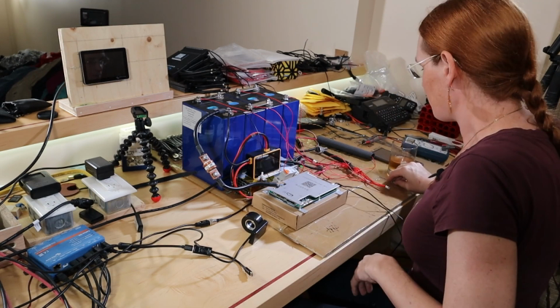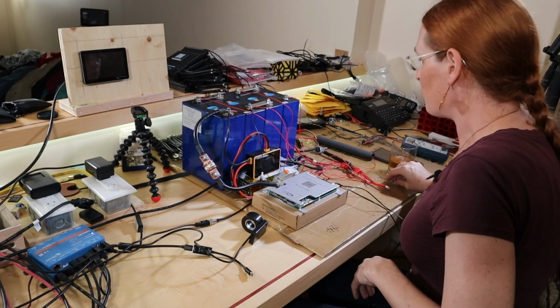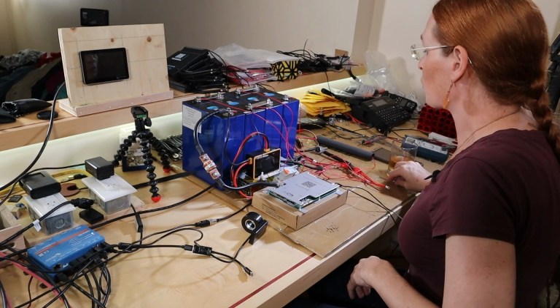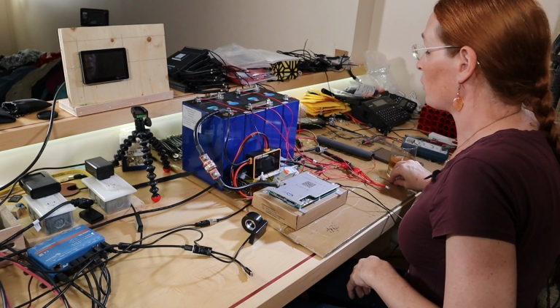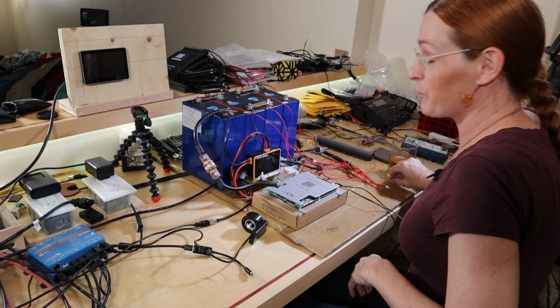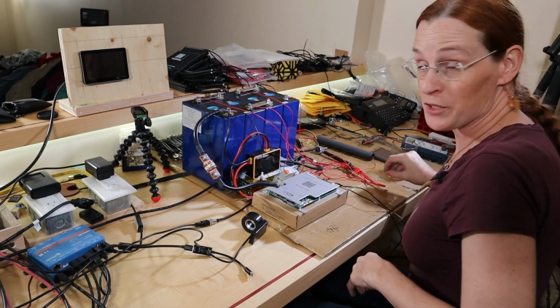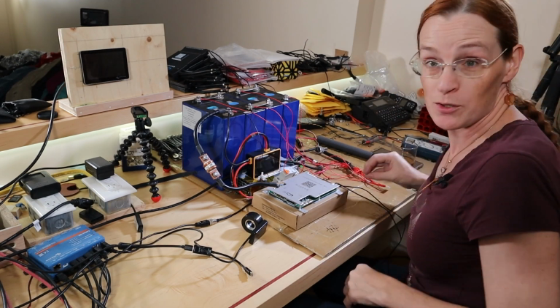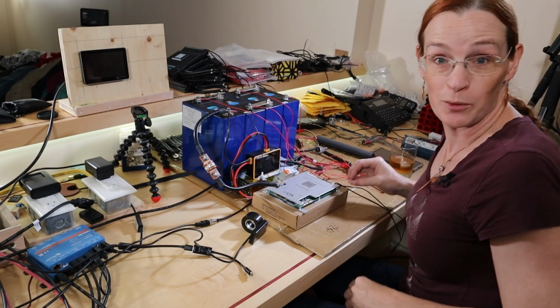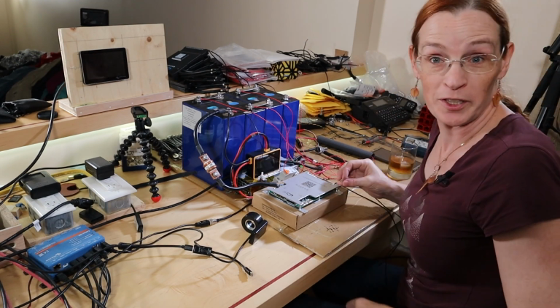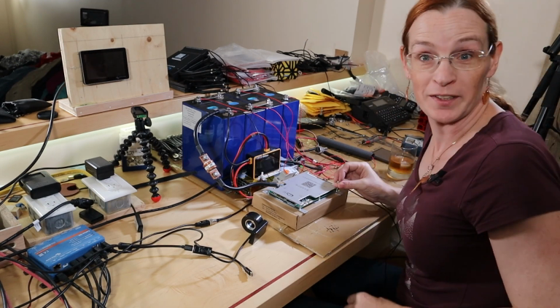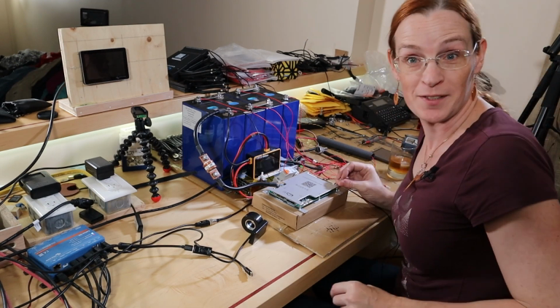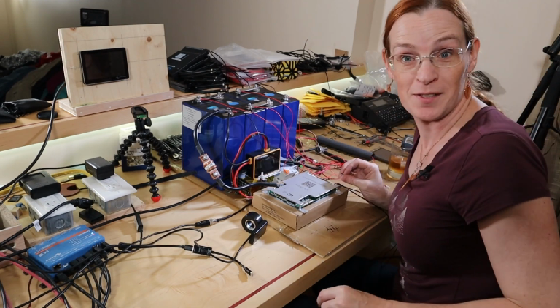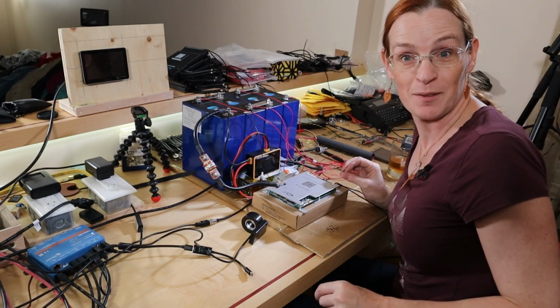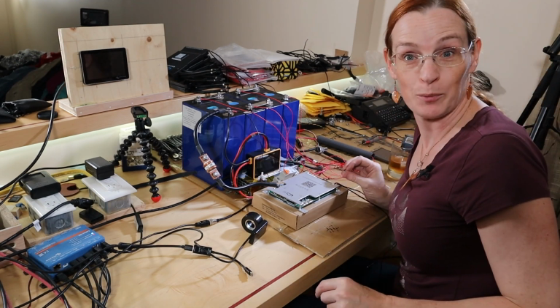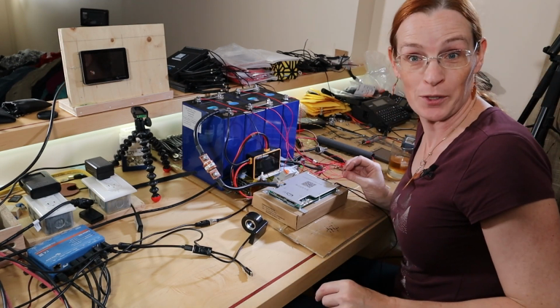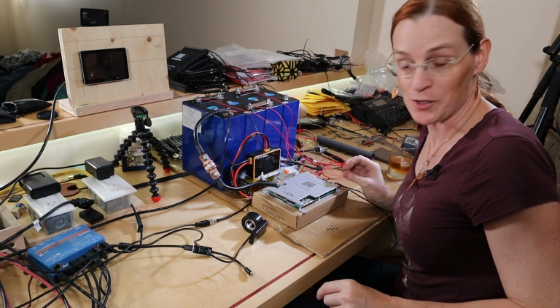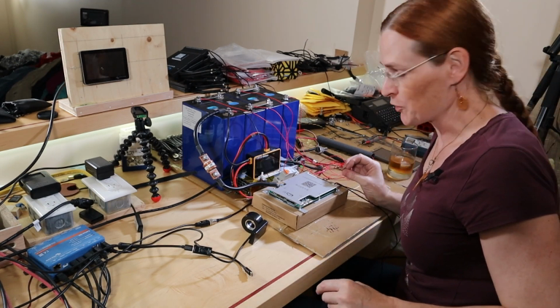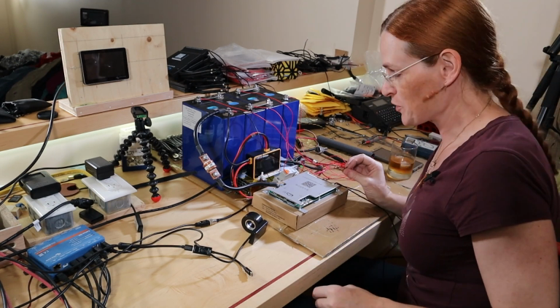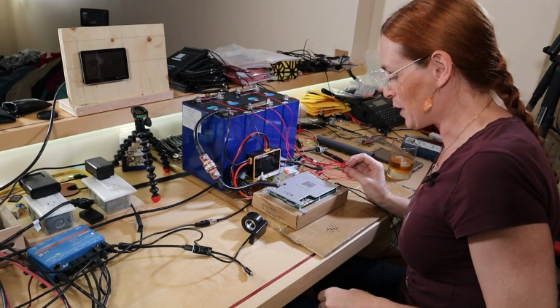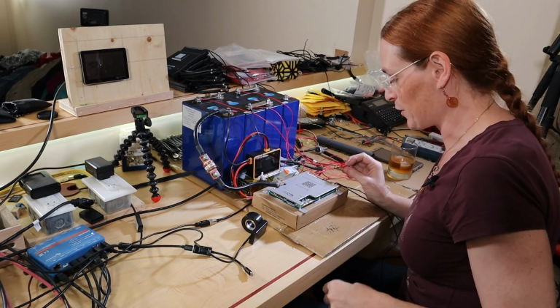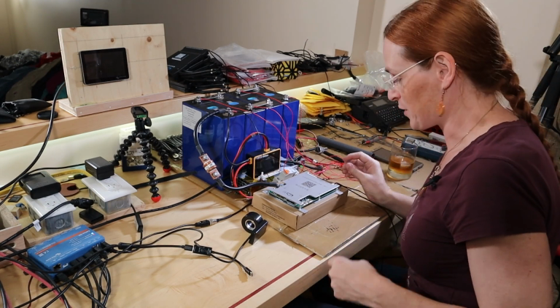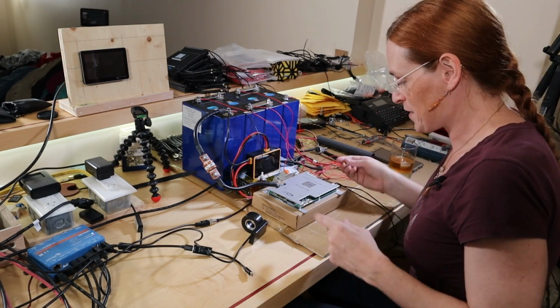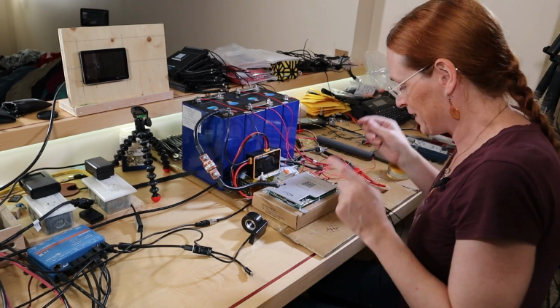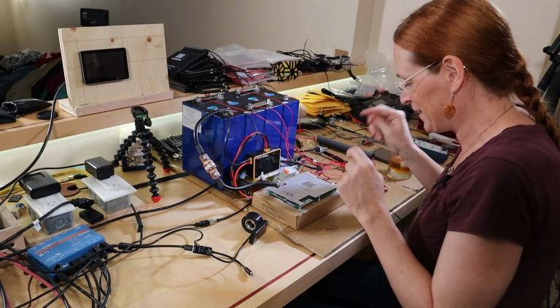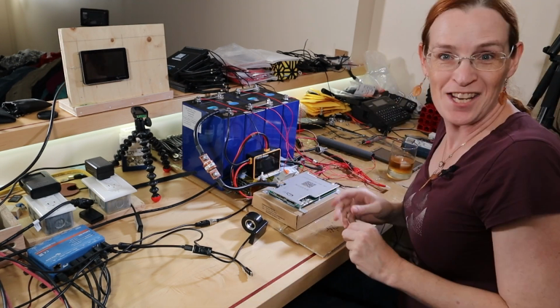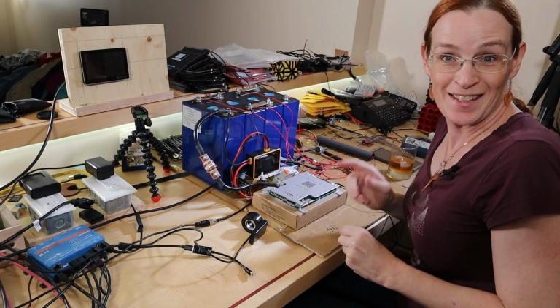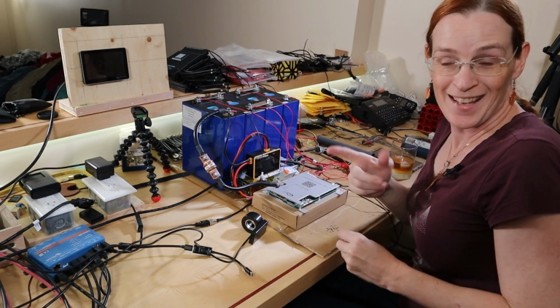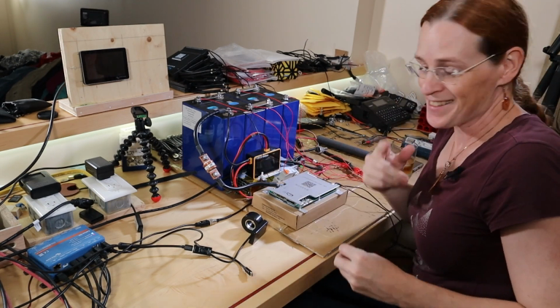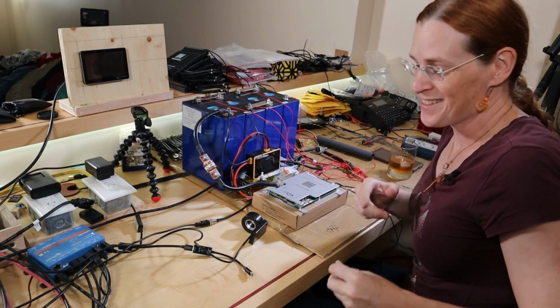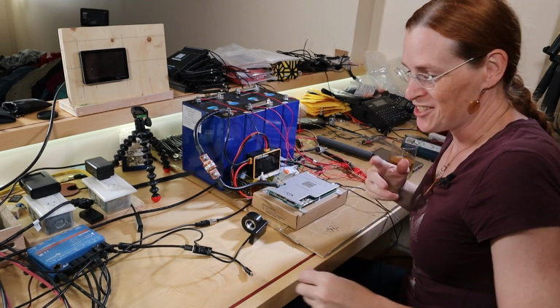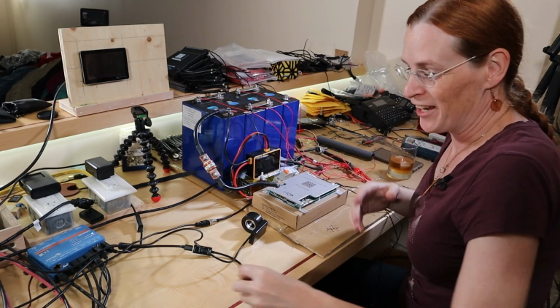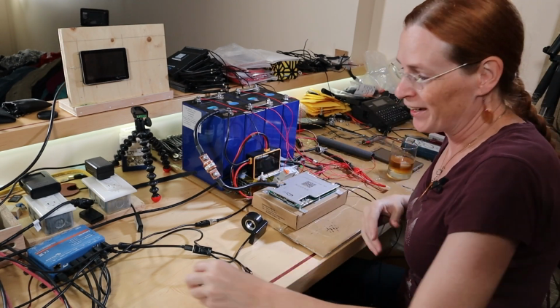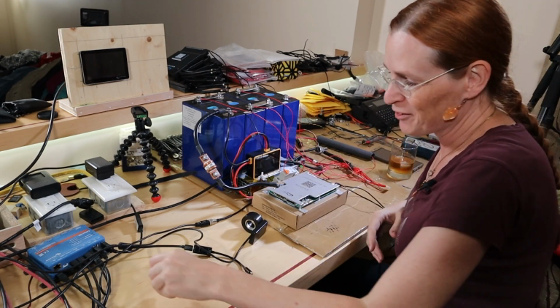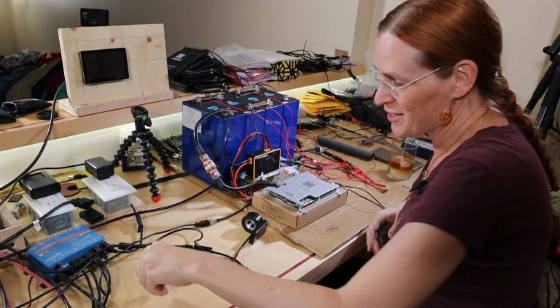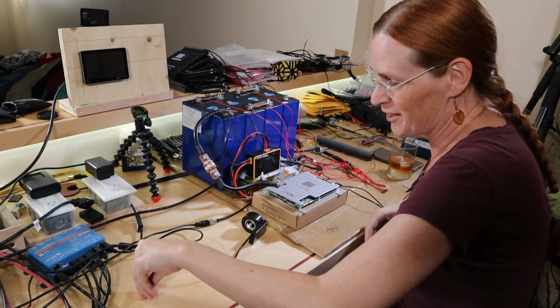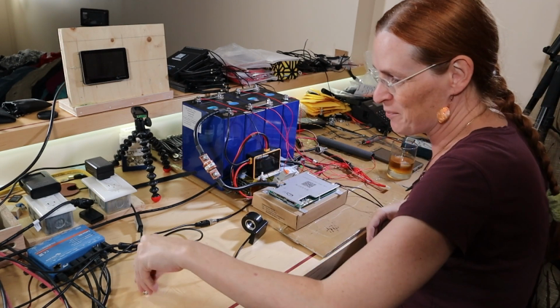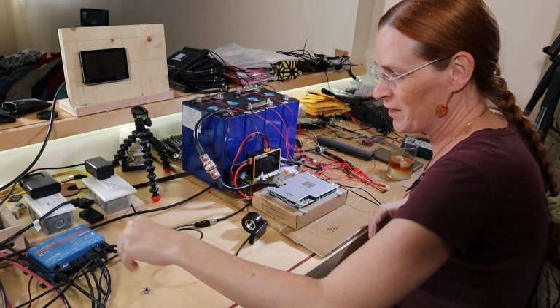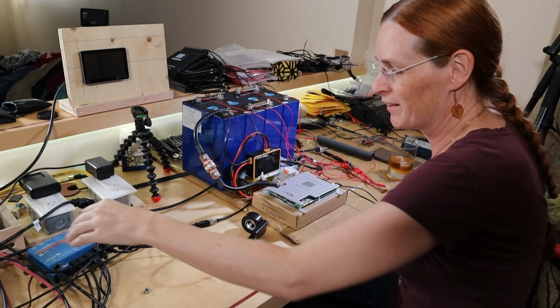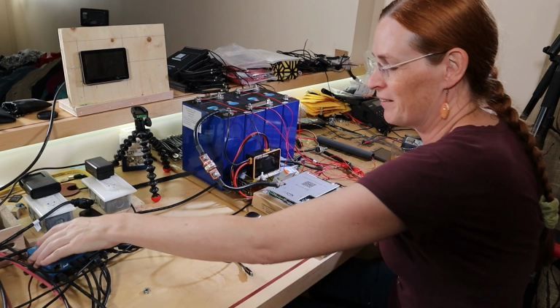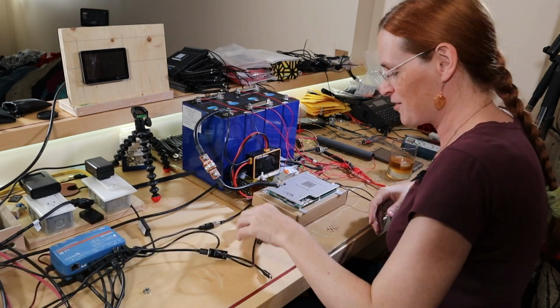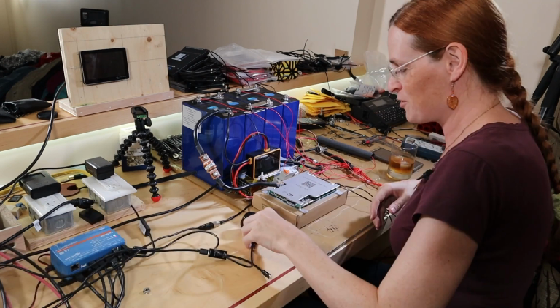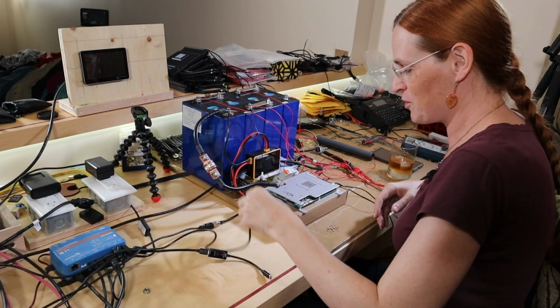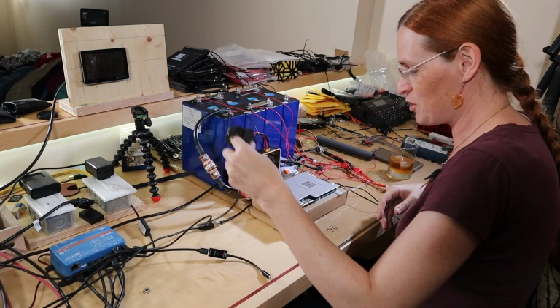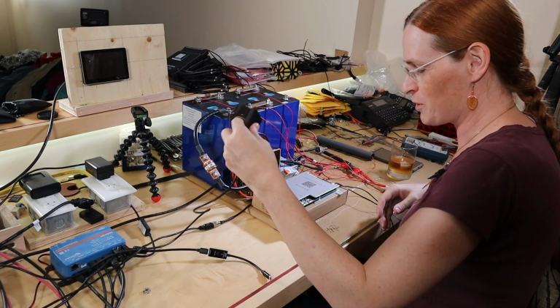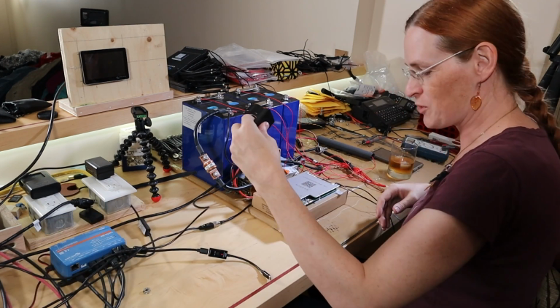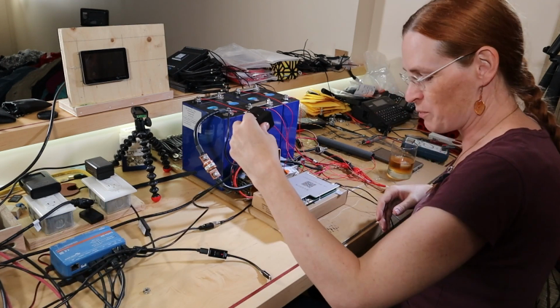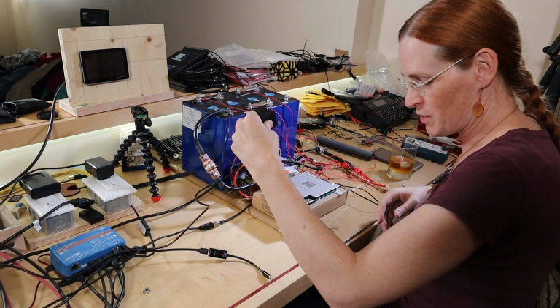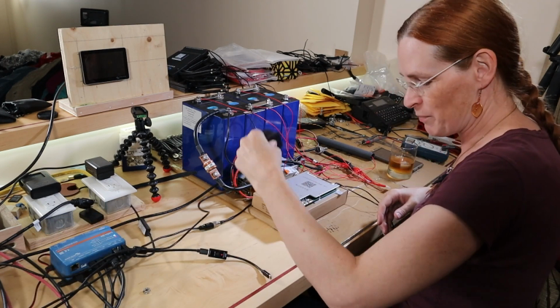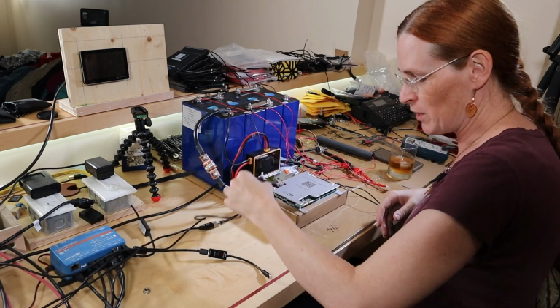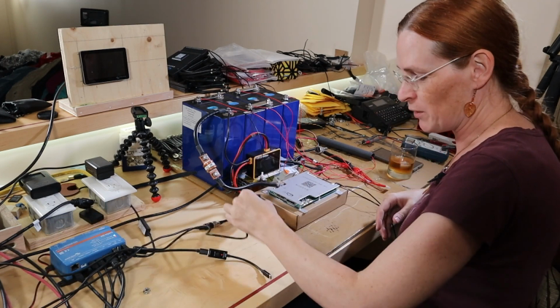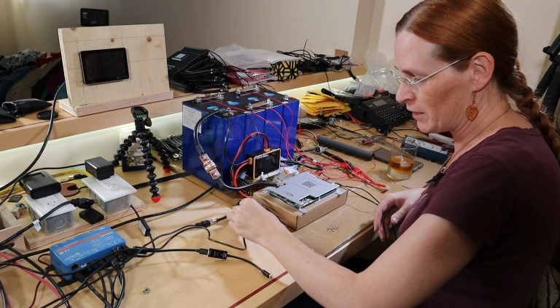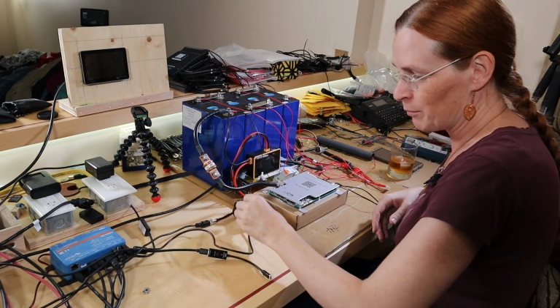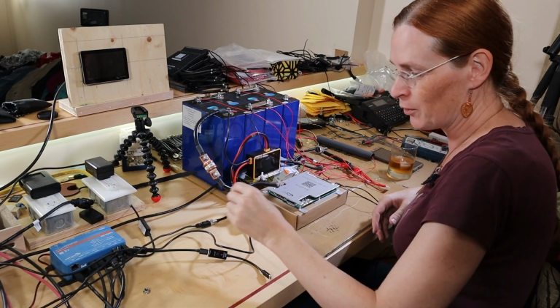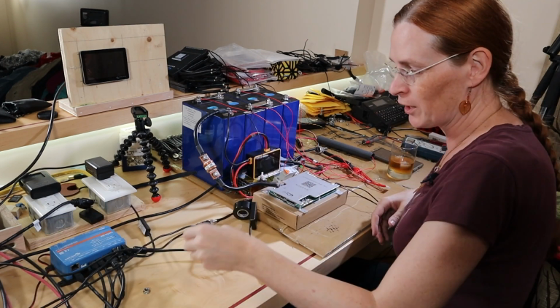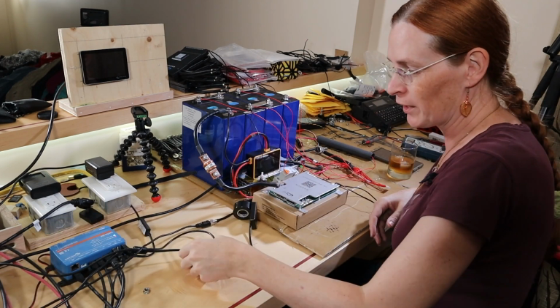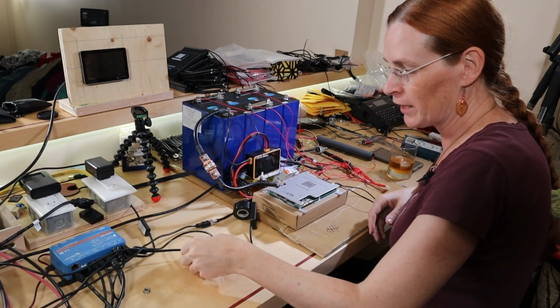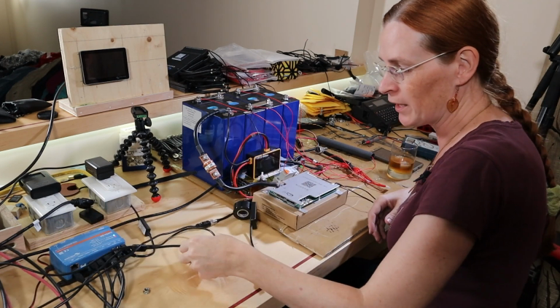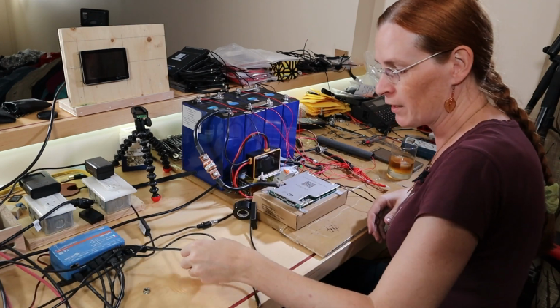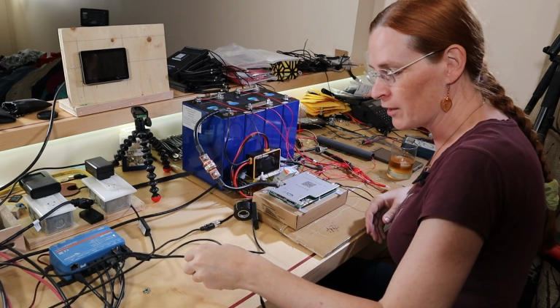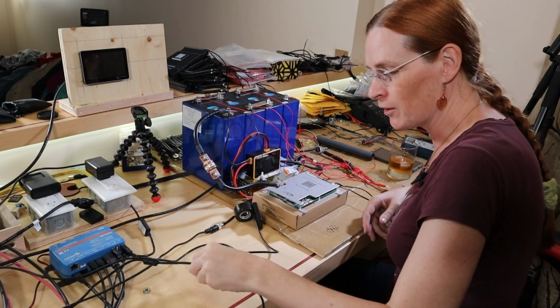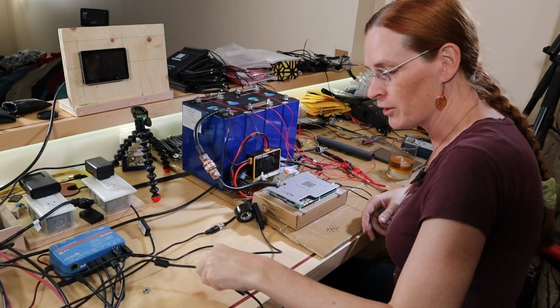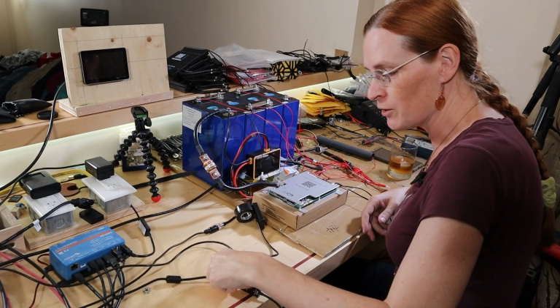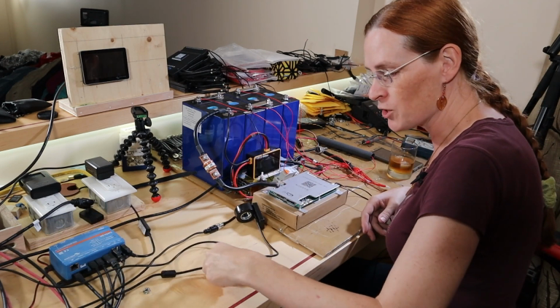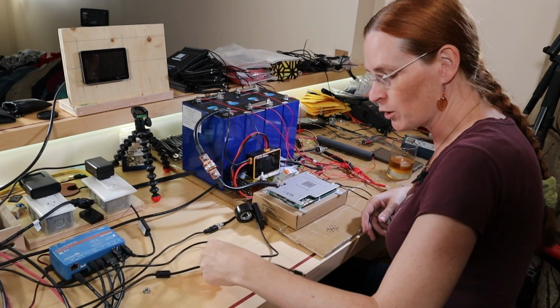The moral of this story is, everyone: test and check every time. As soon as you assume something, you end up looking like an idiot on YouTube.